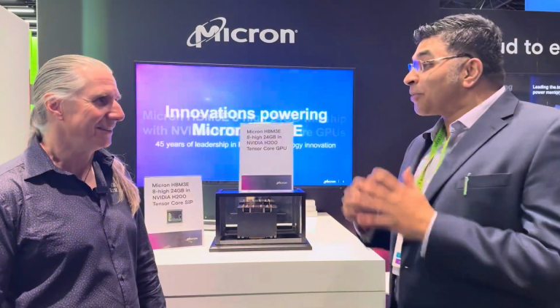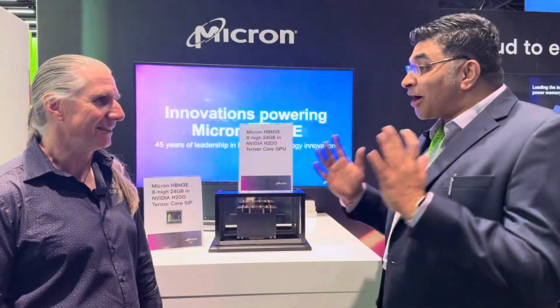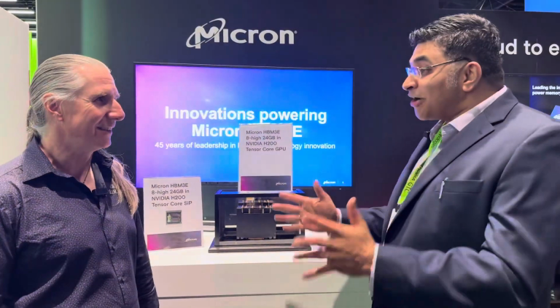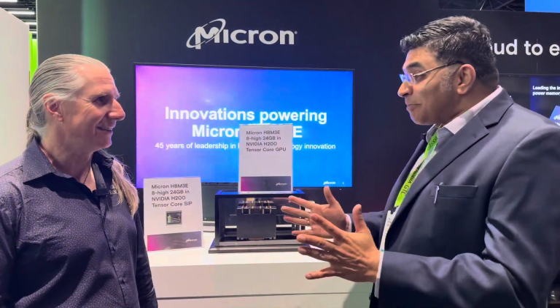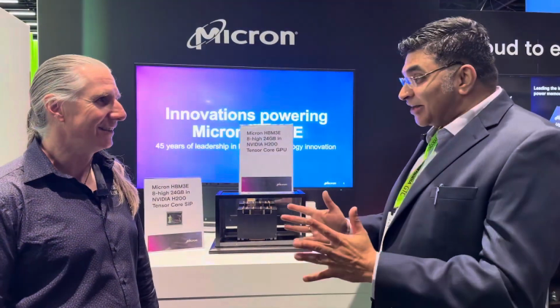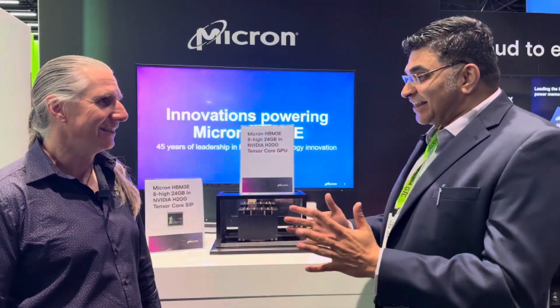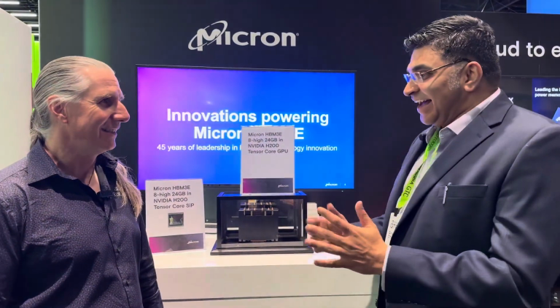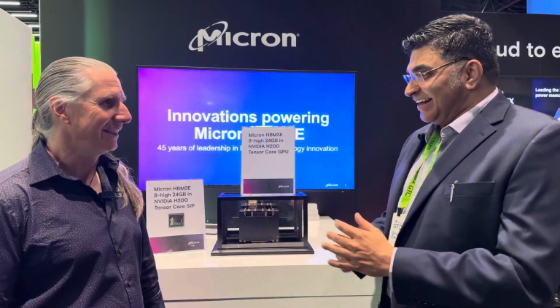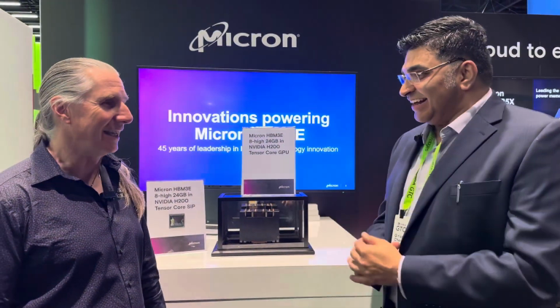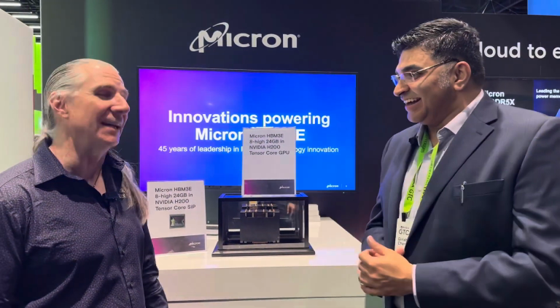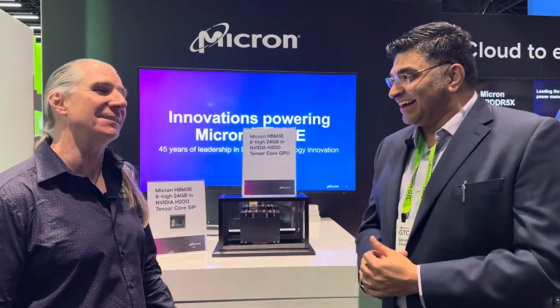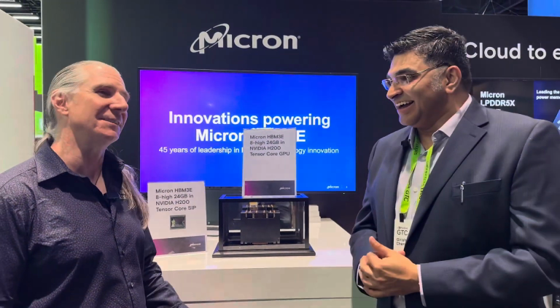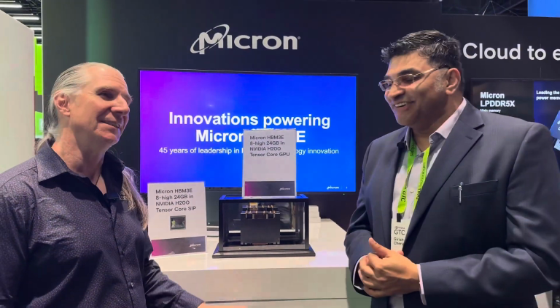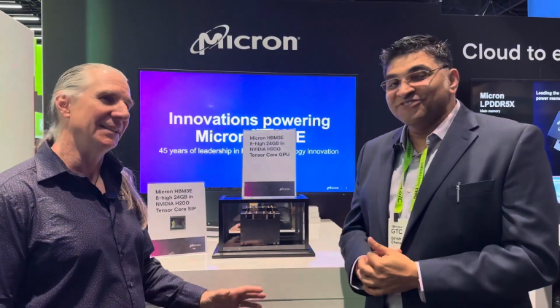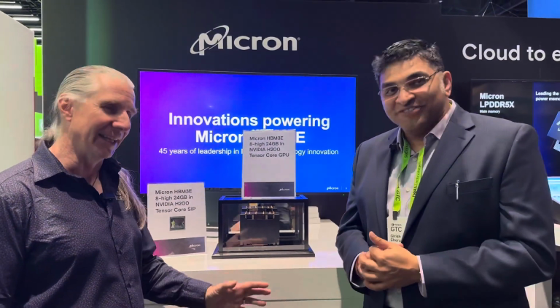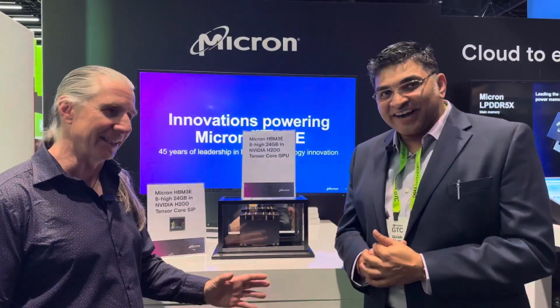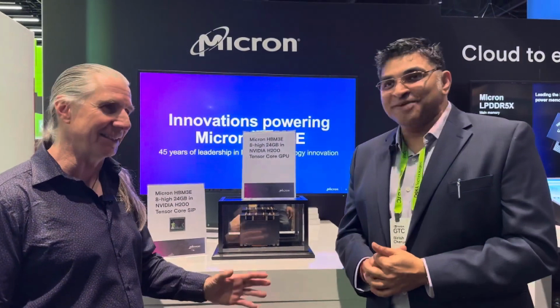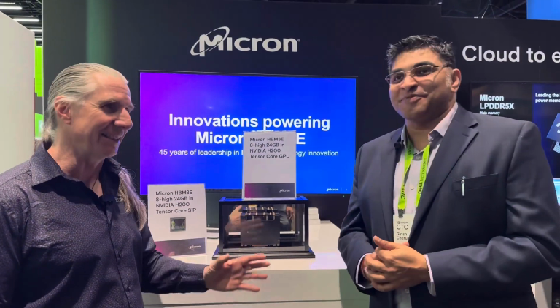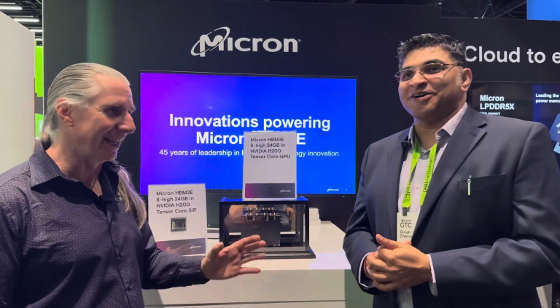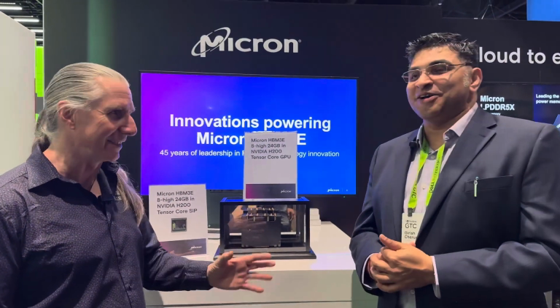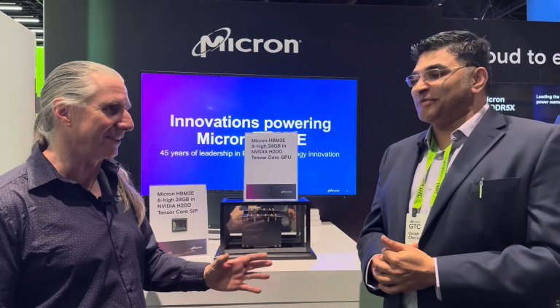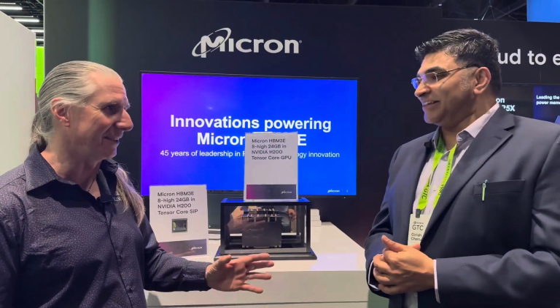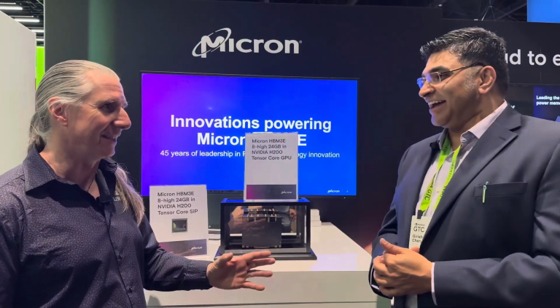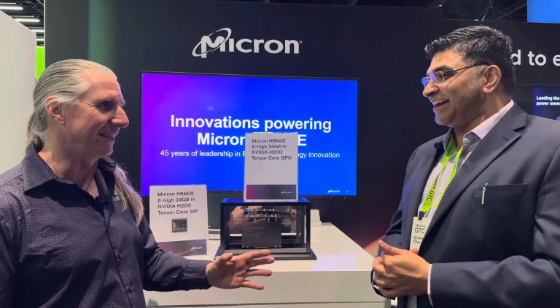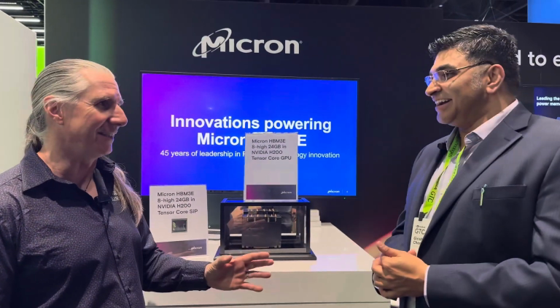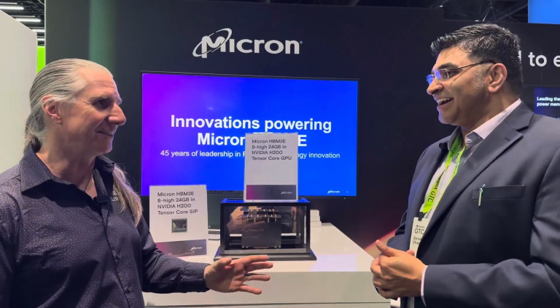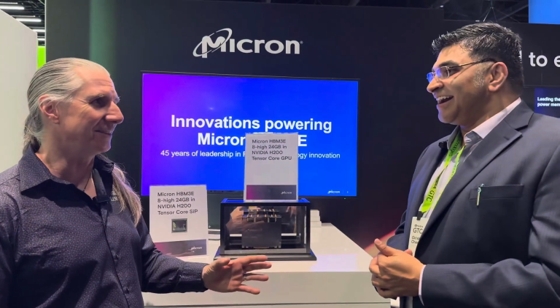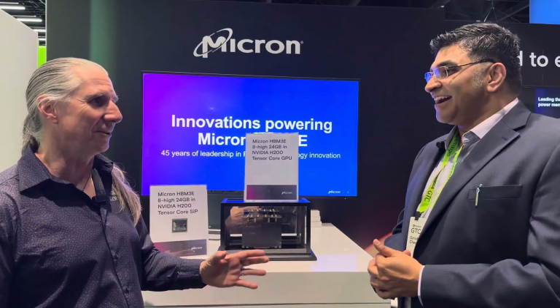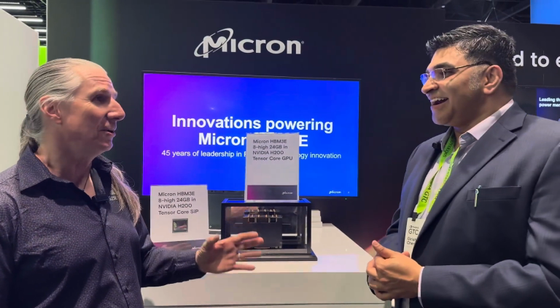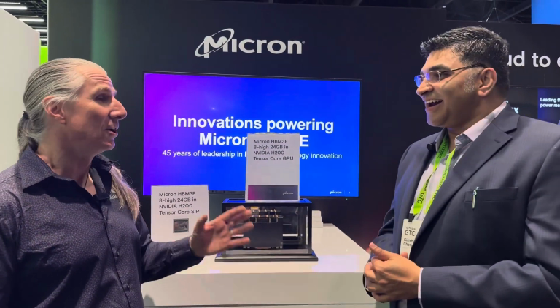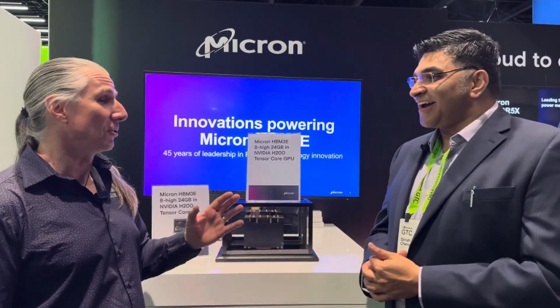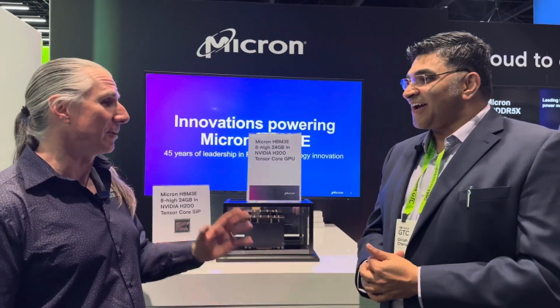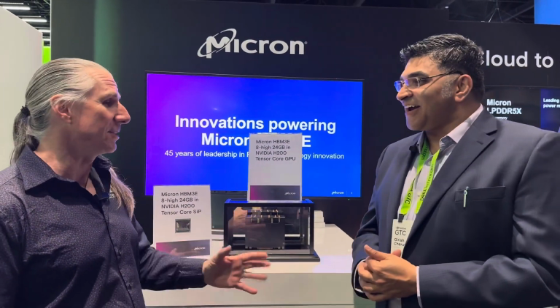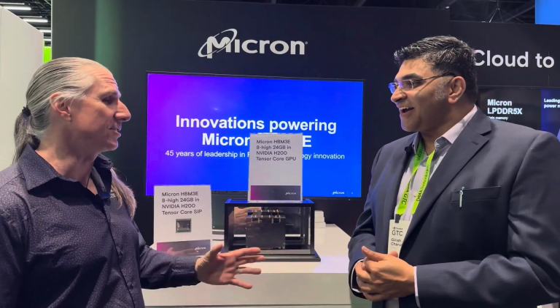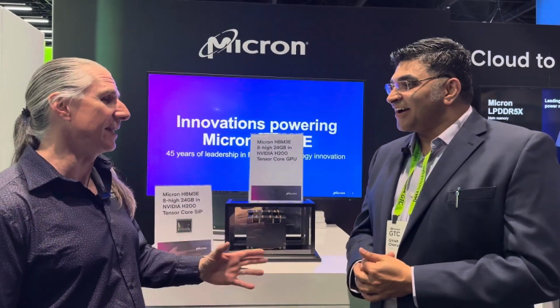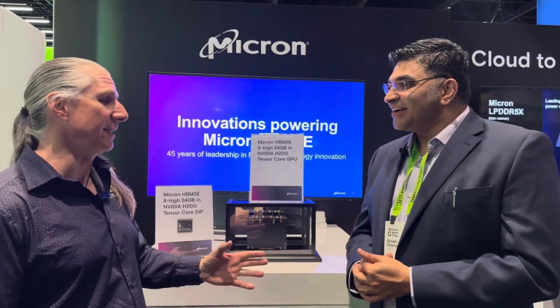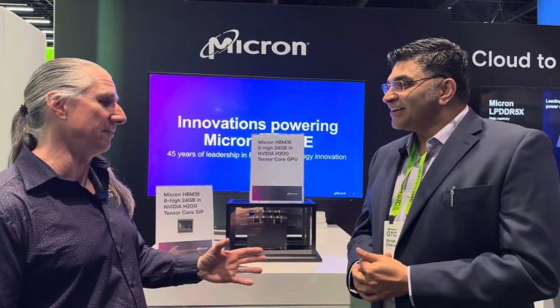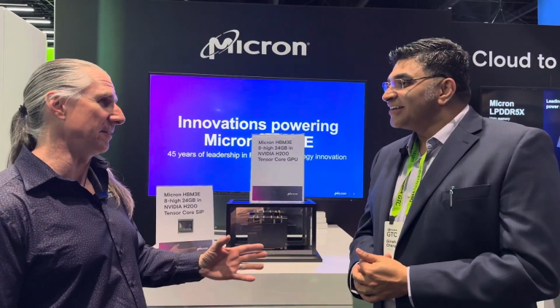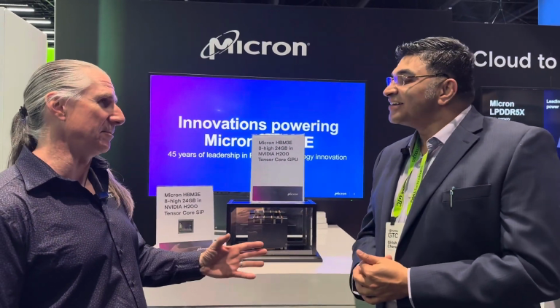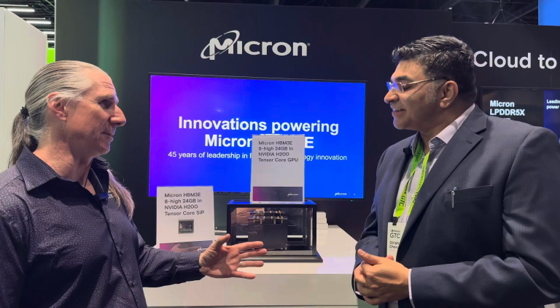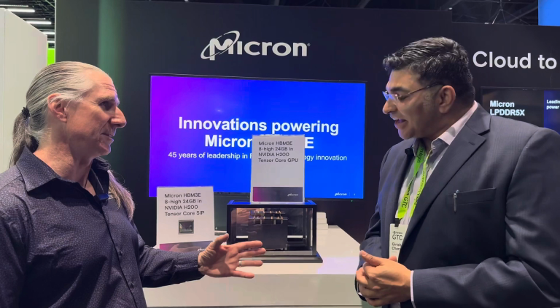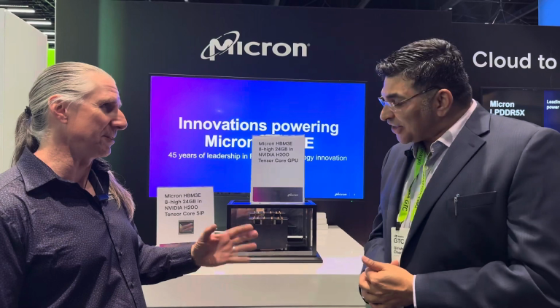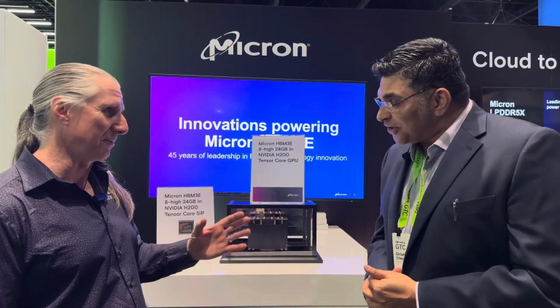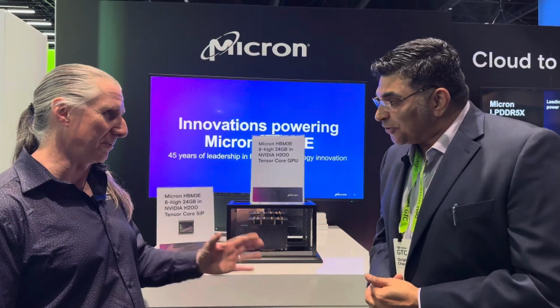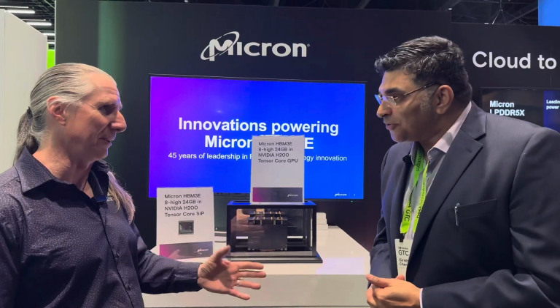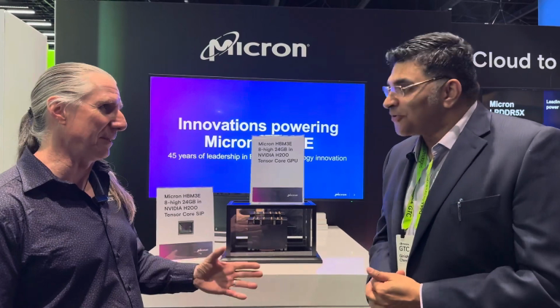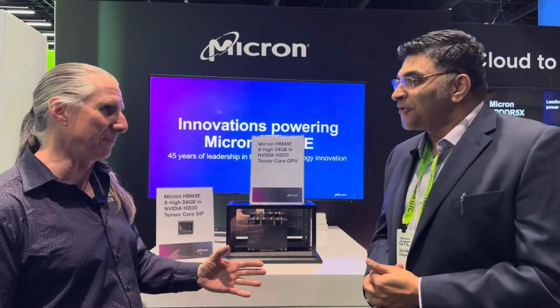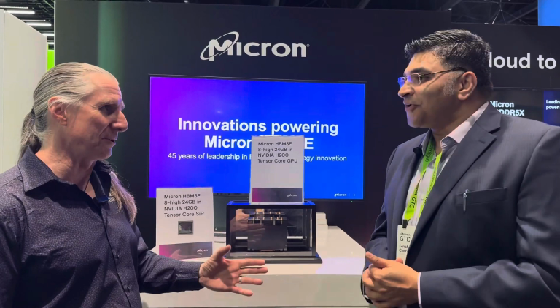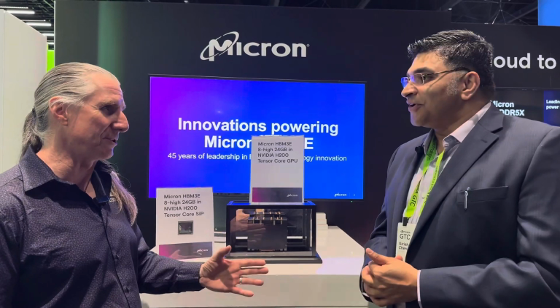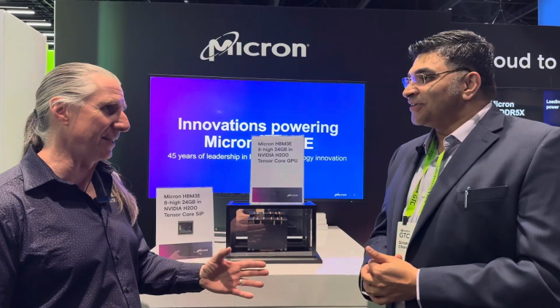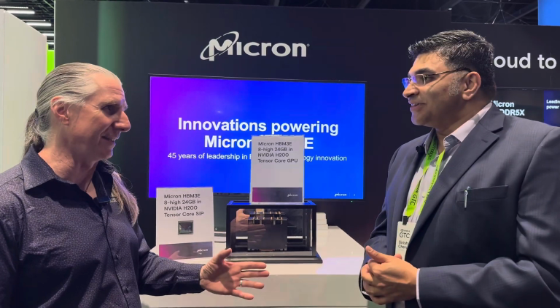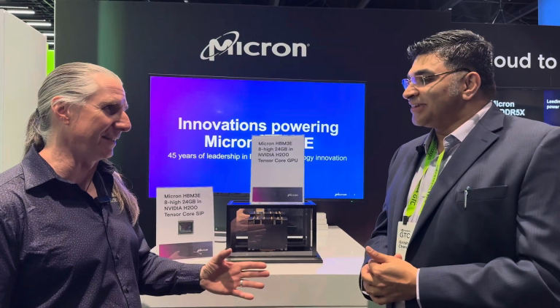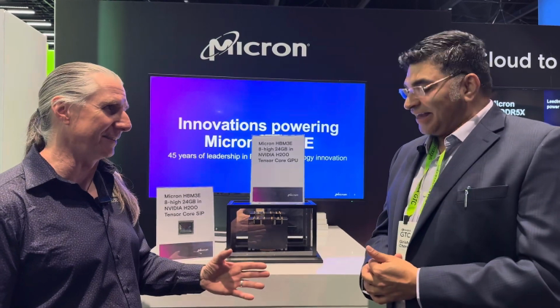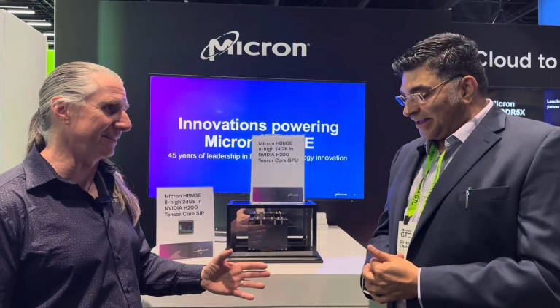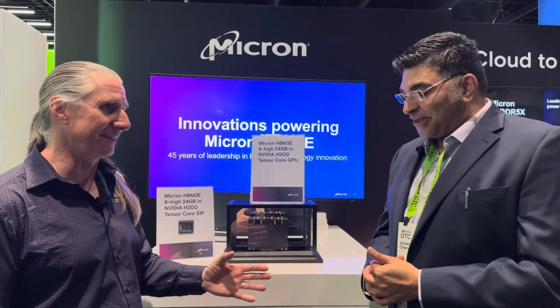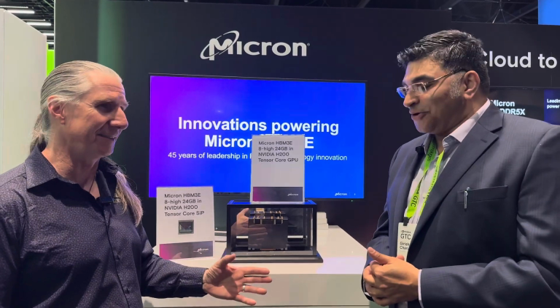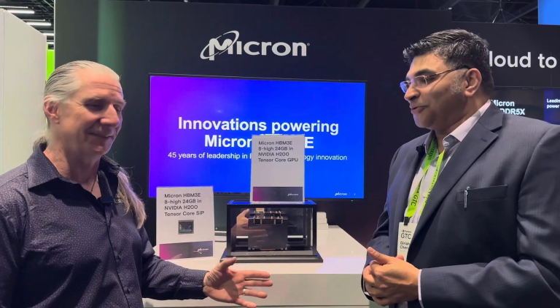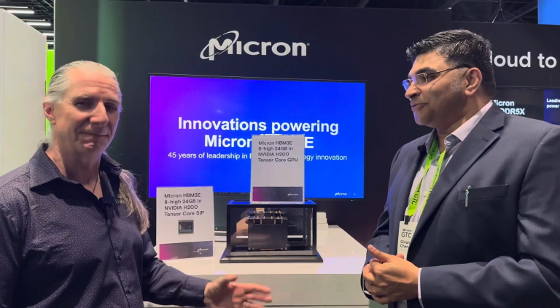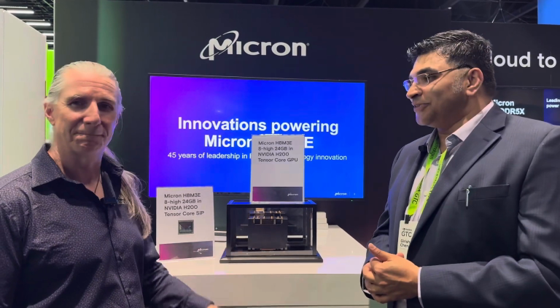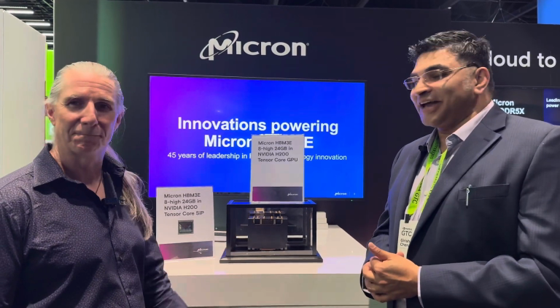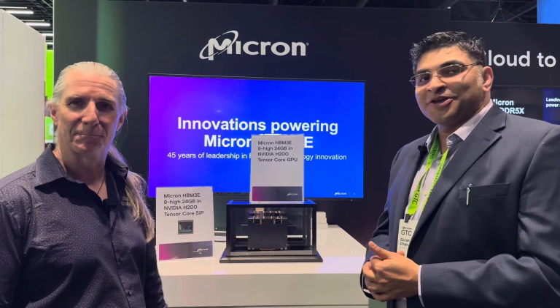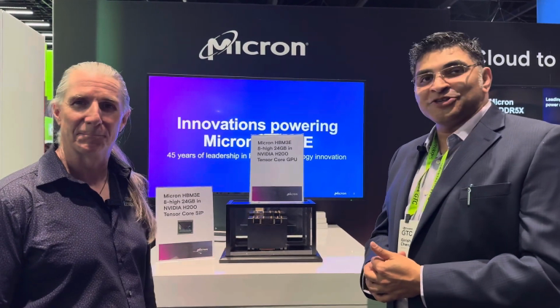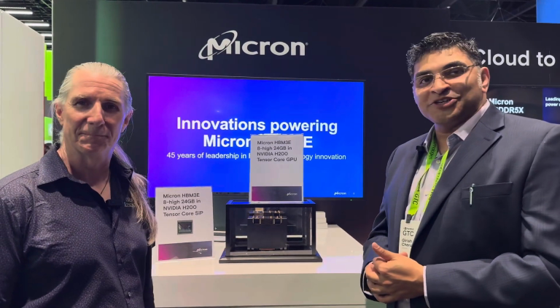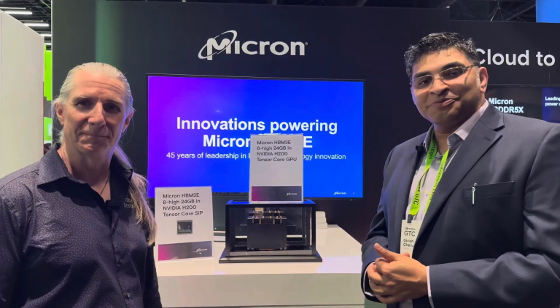We're proud about that. Goresh, thank you very much — thank you, Jim.